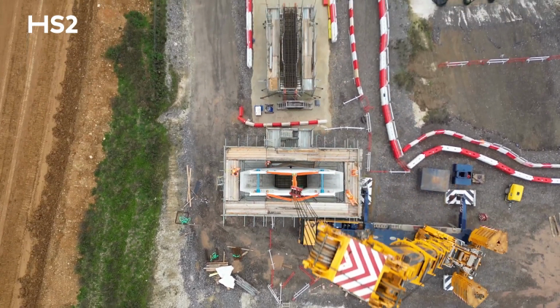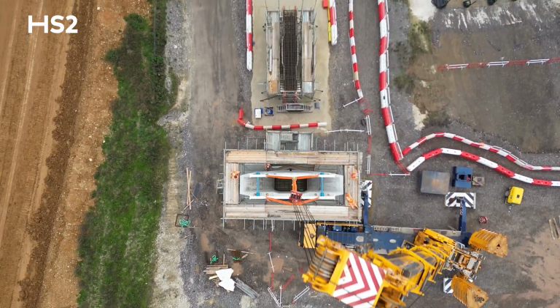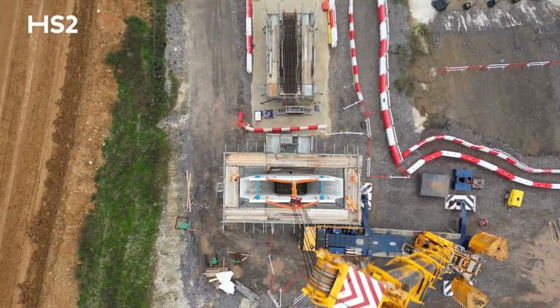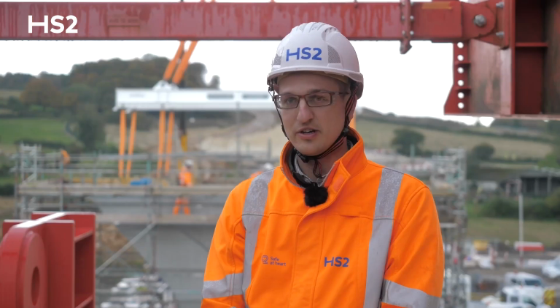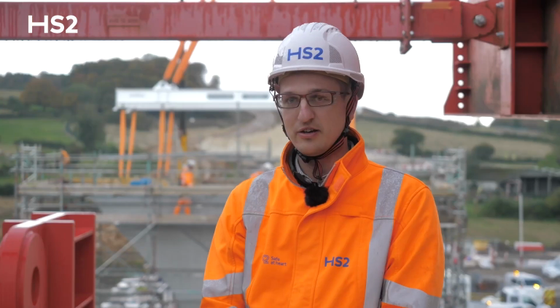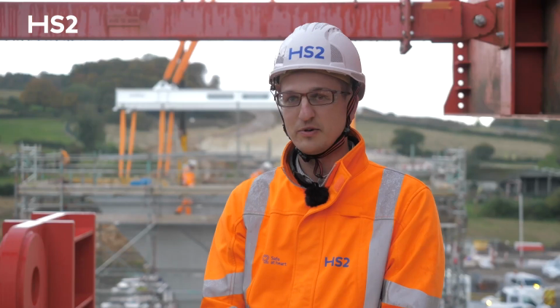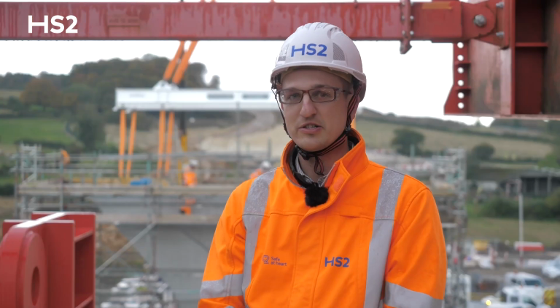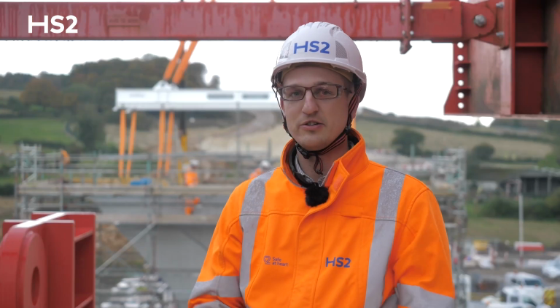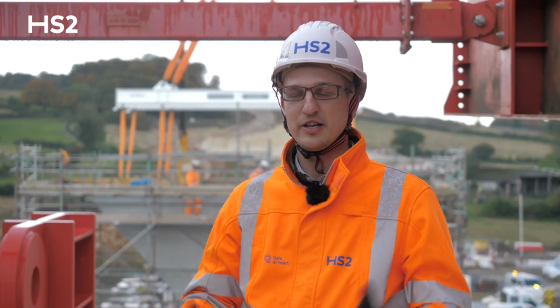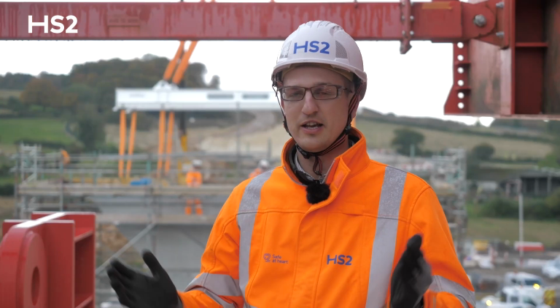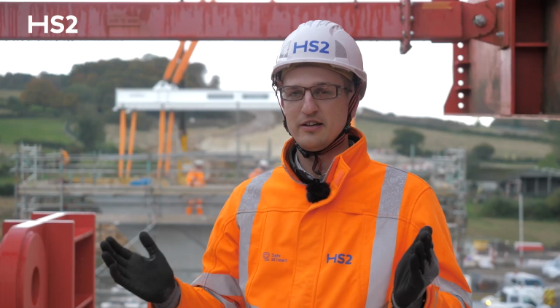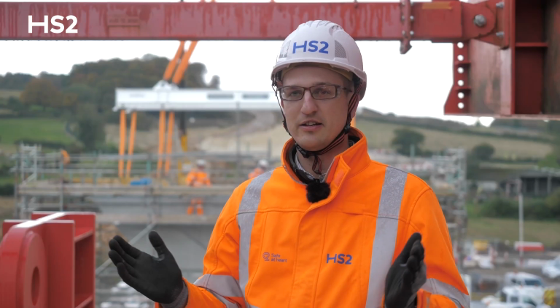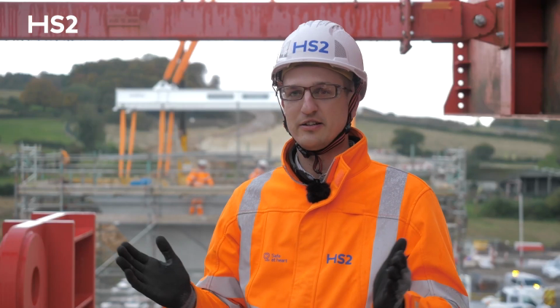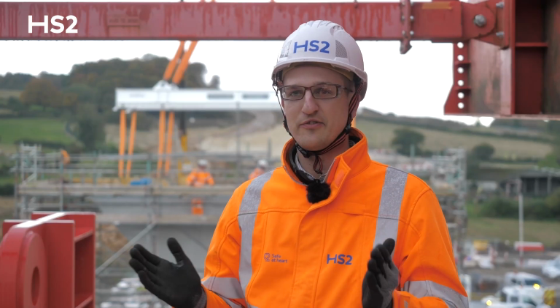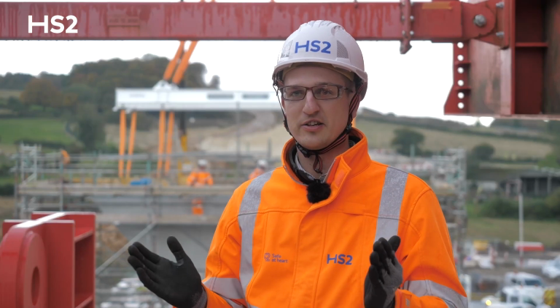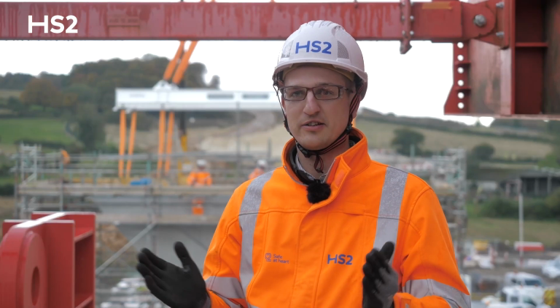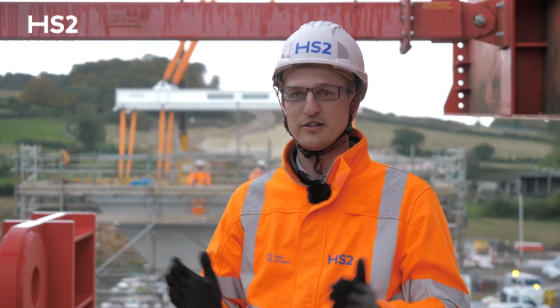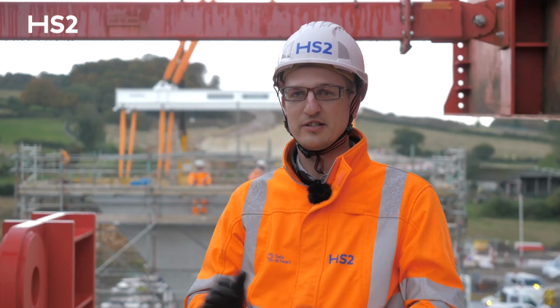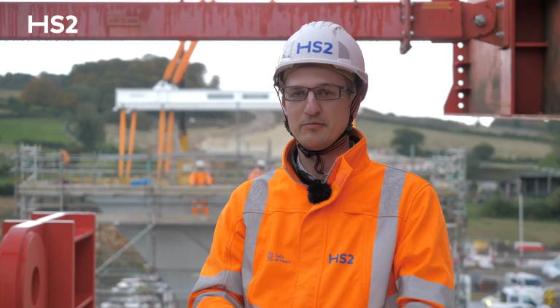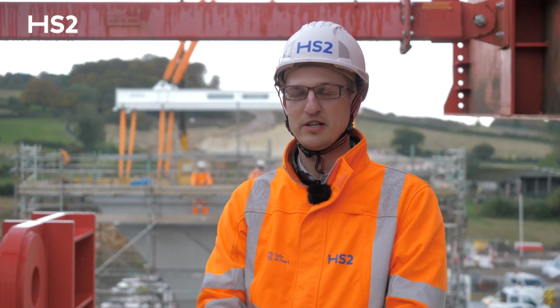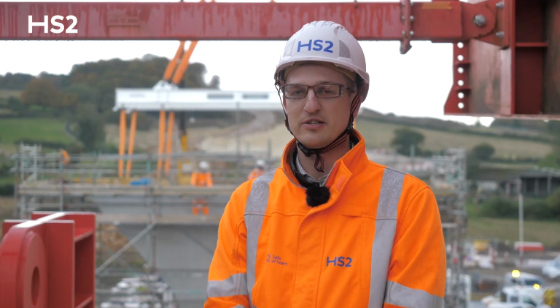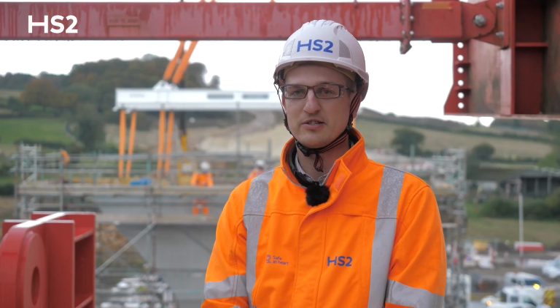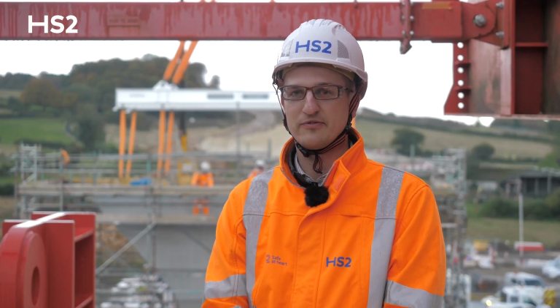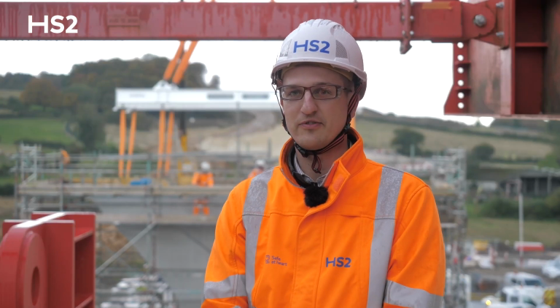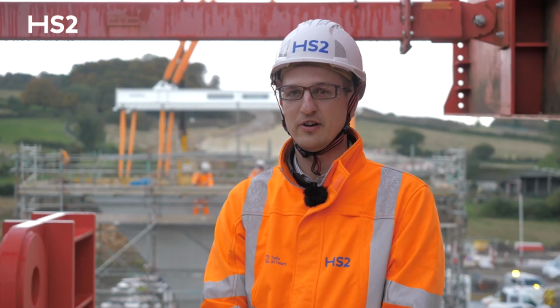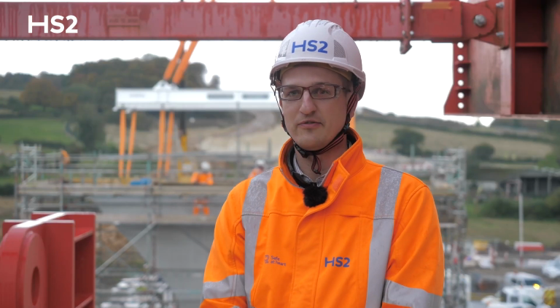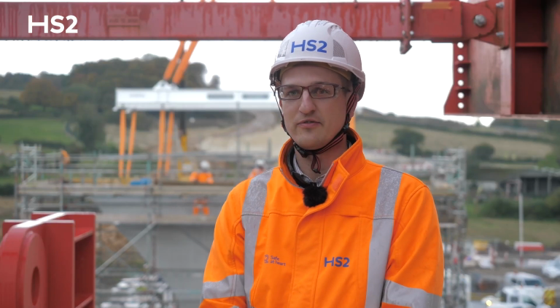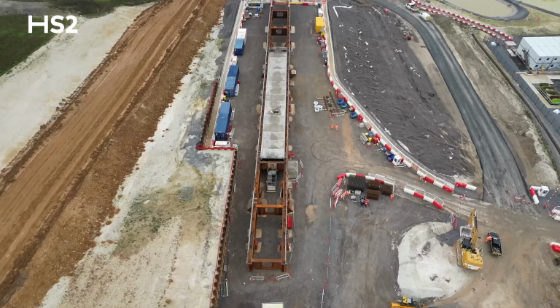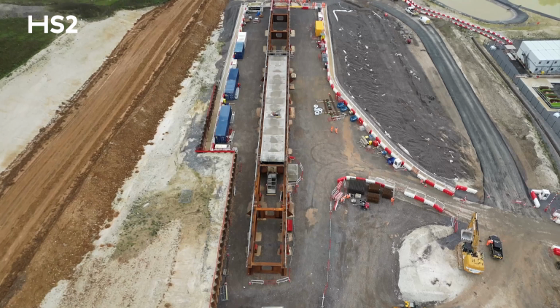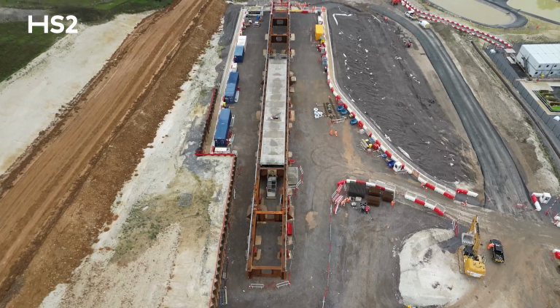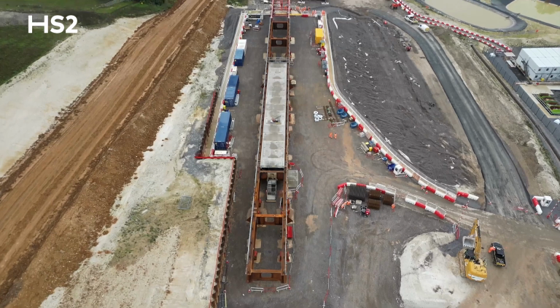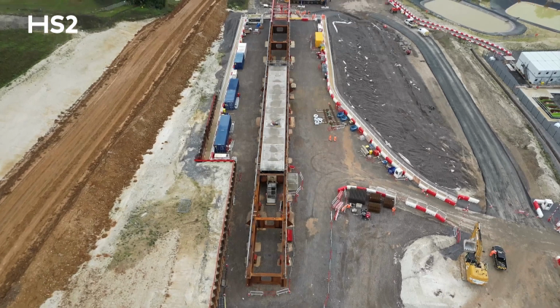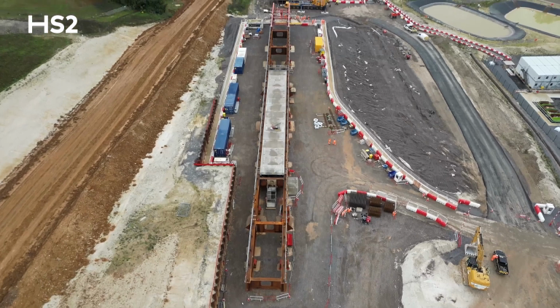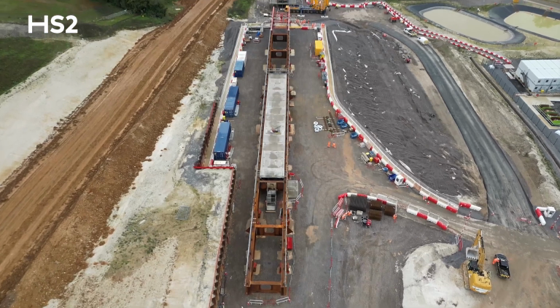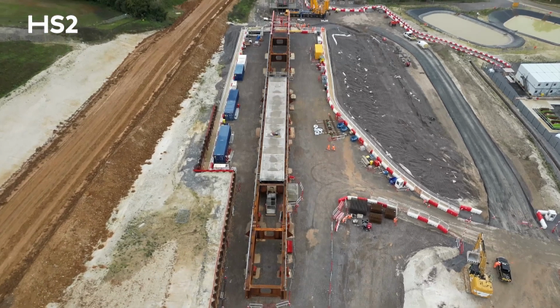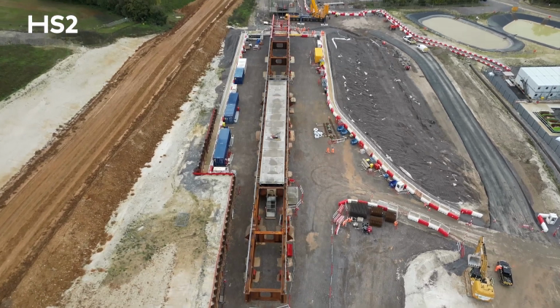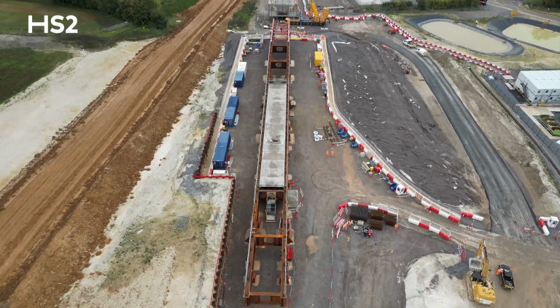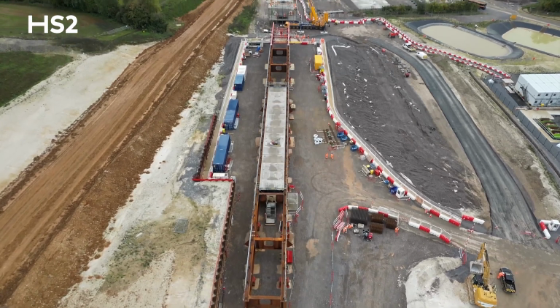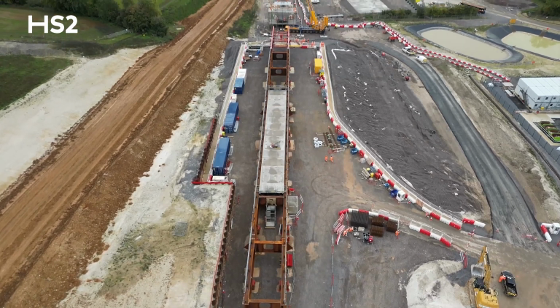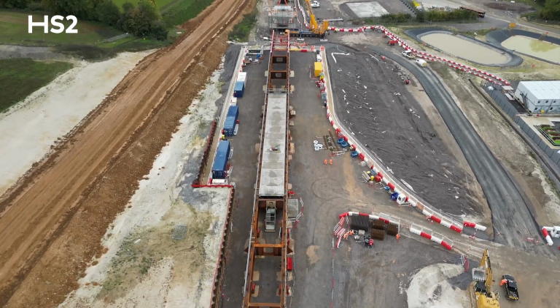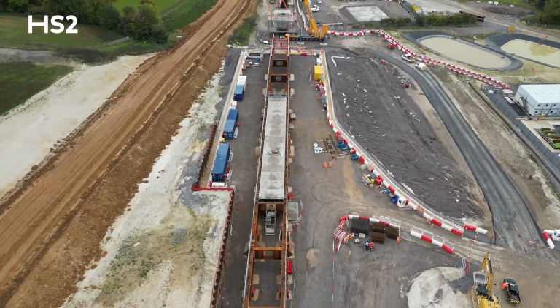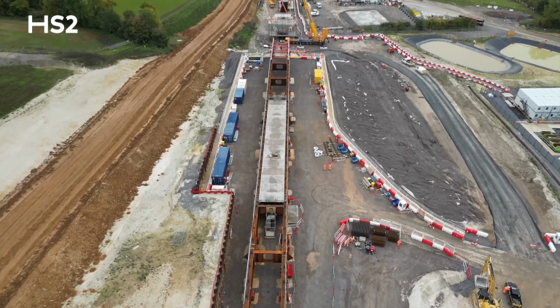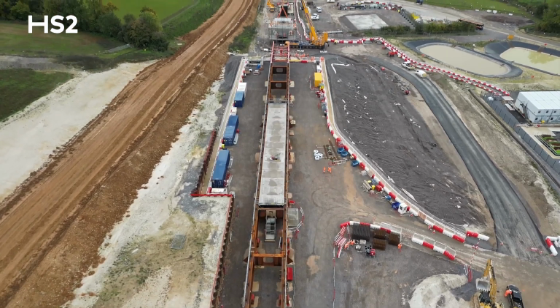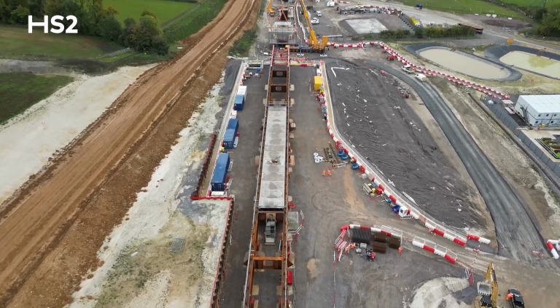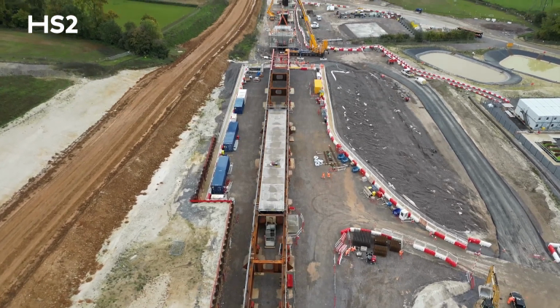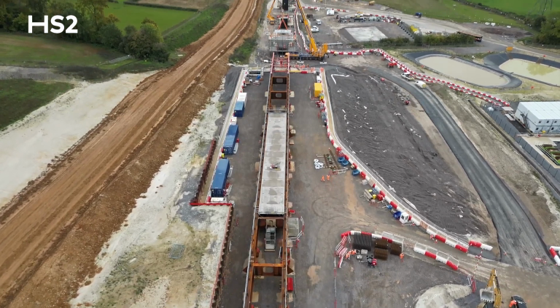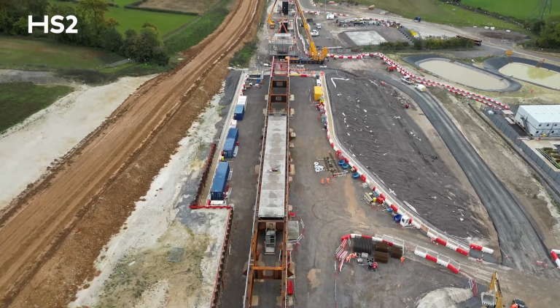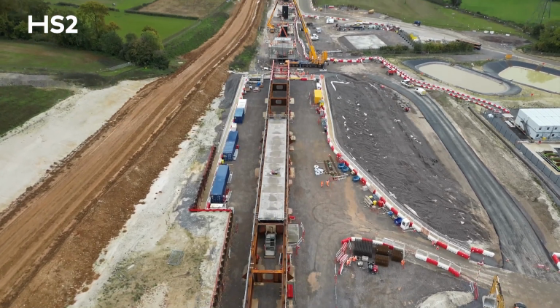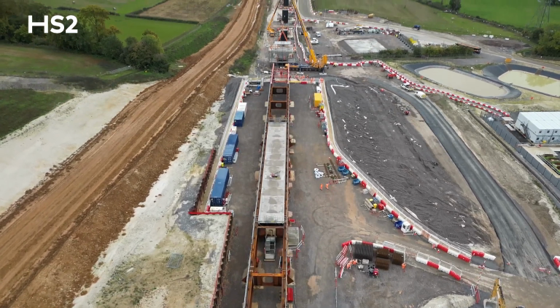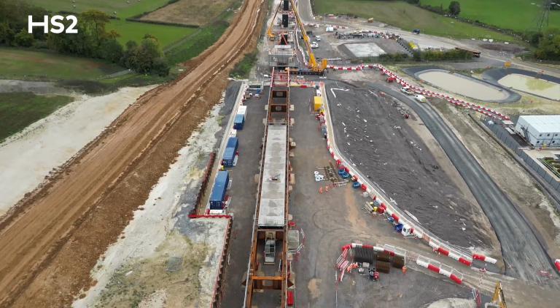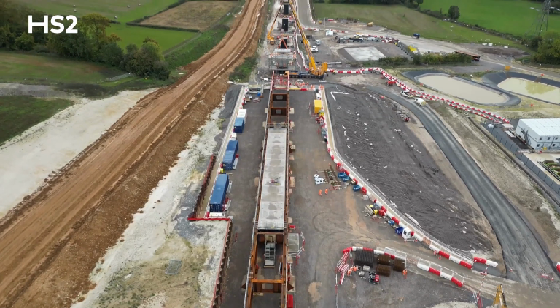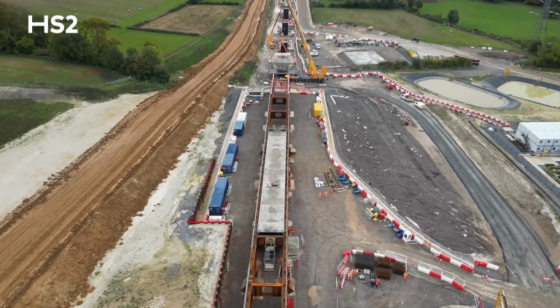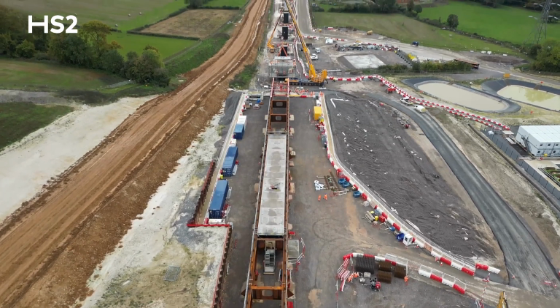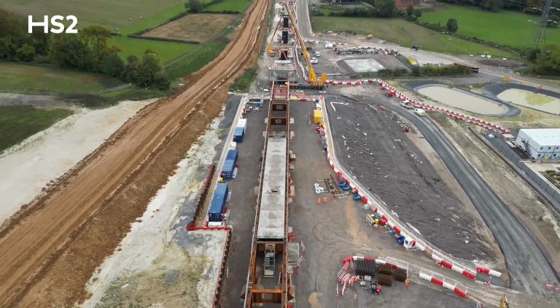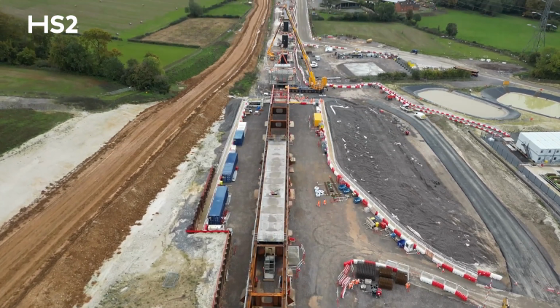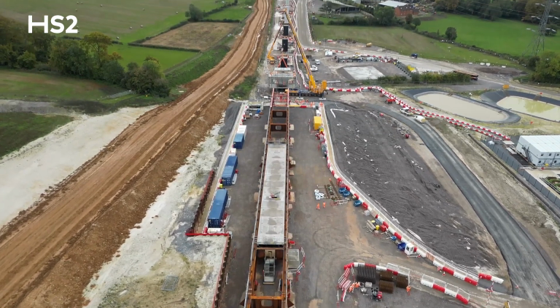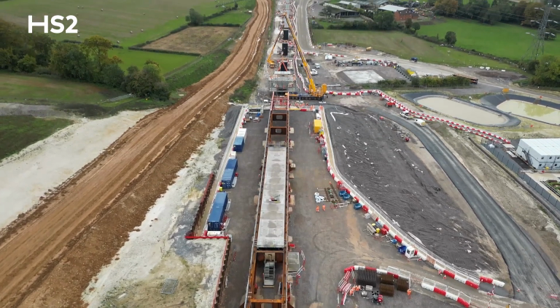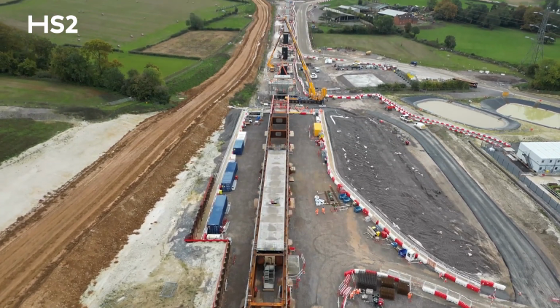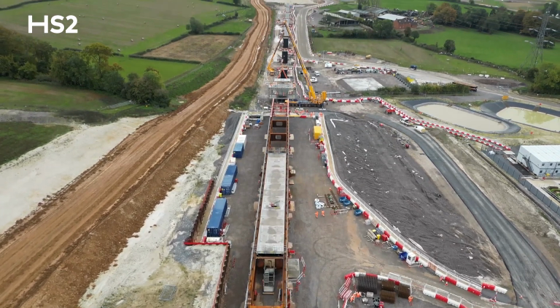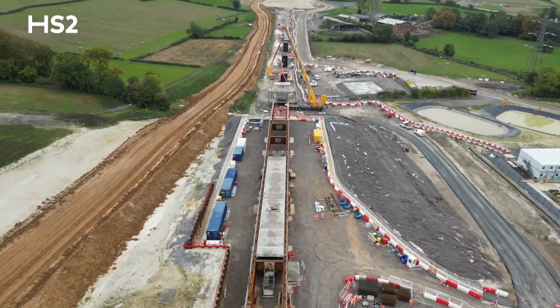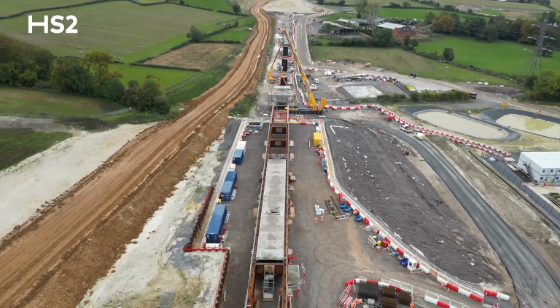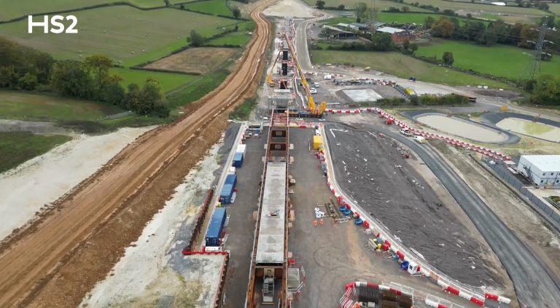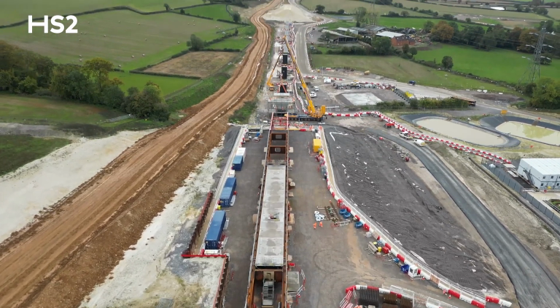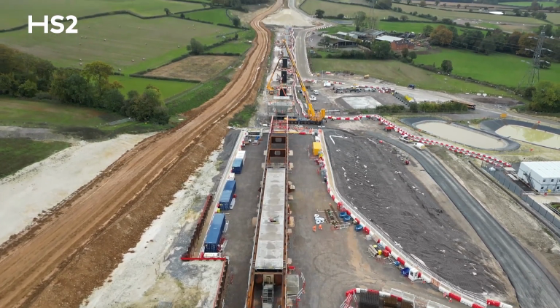We're stood here in the first 90 meters of deck steelwork. The first 90 meters that's been welded is fully assembled and ready to launch.